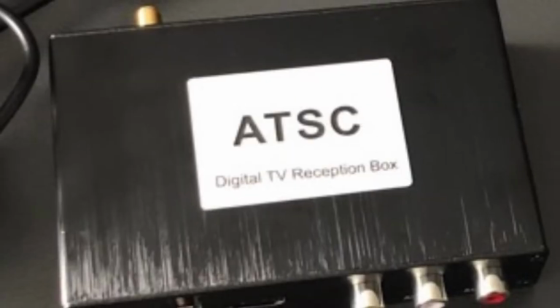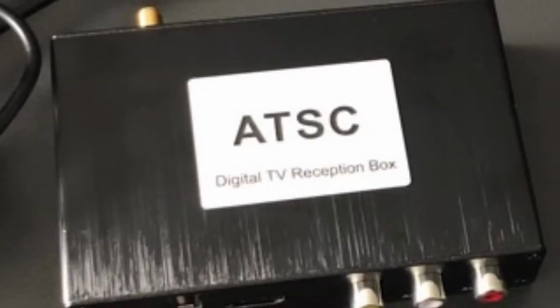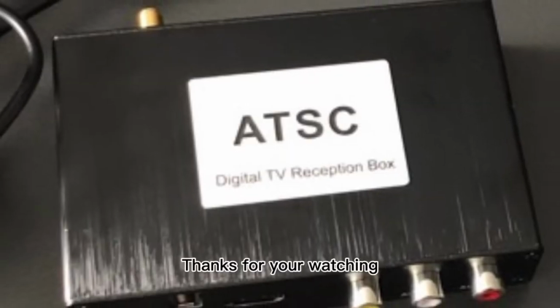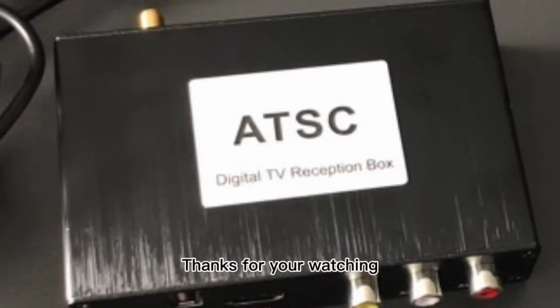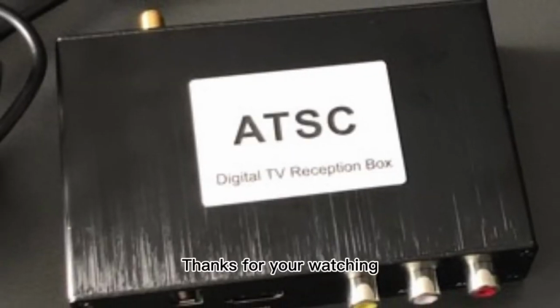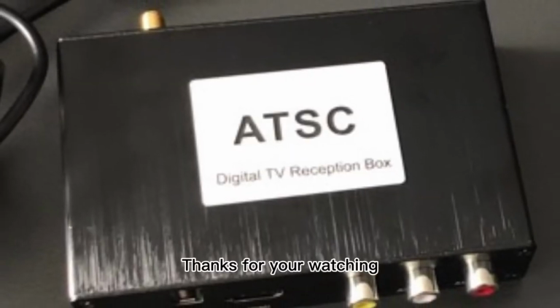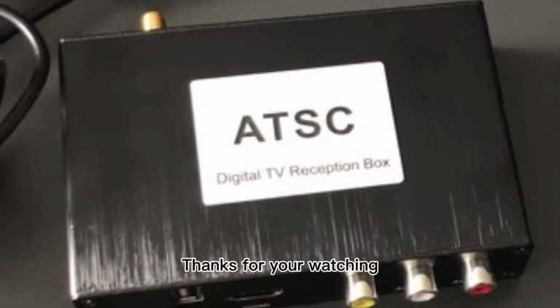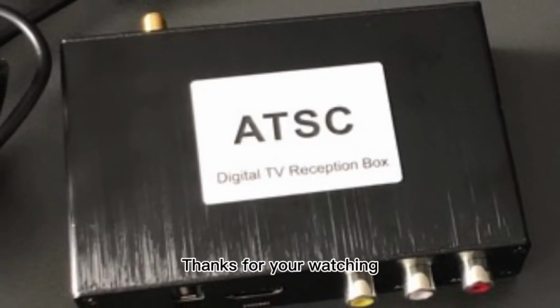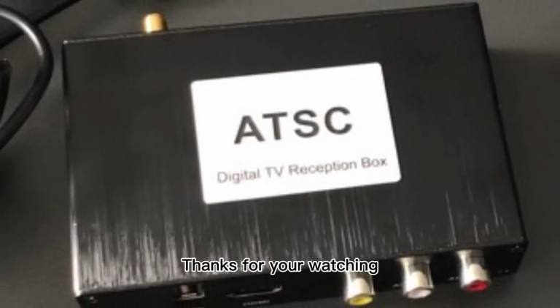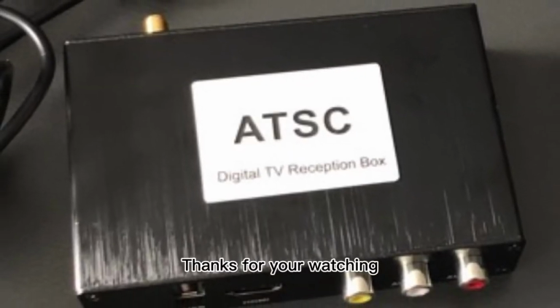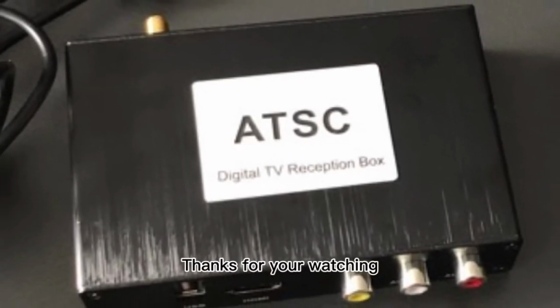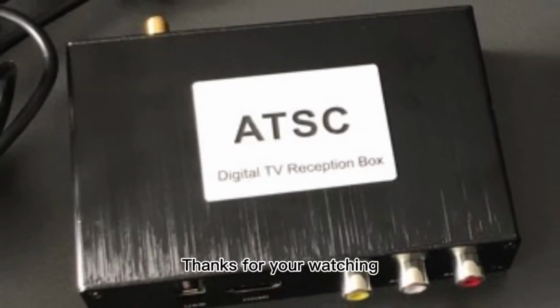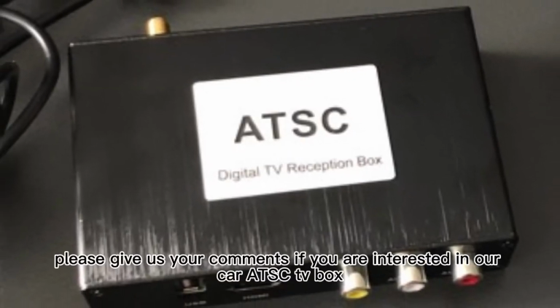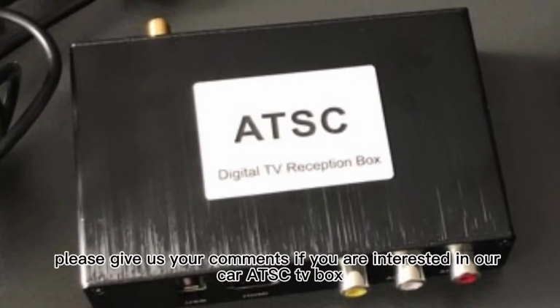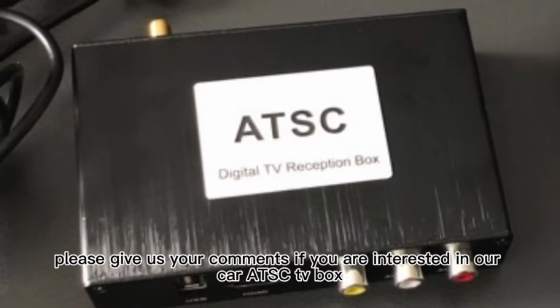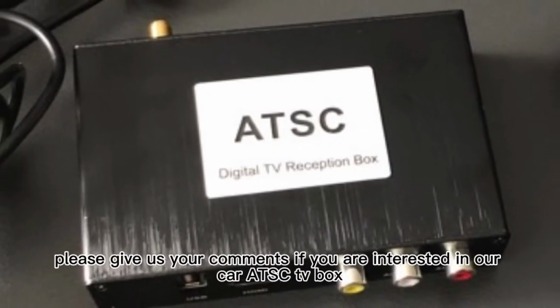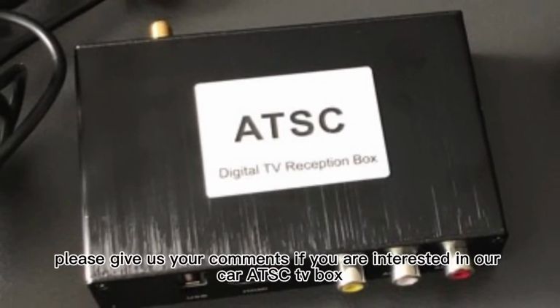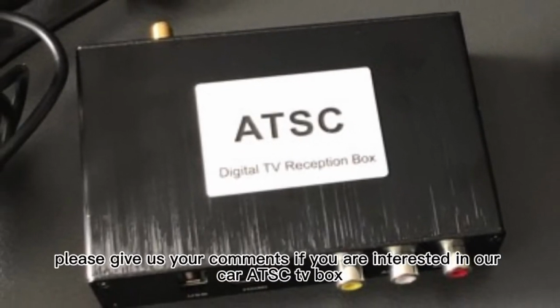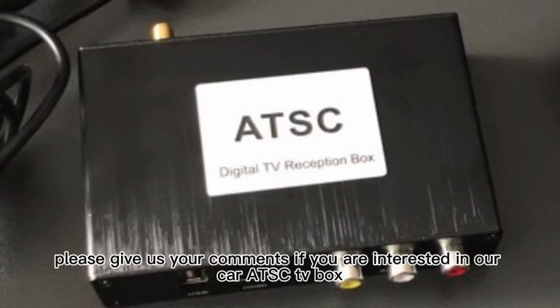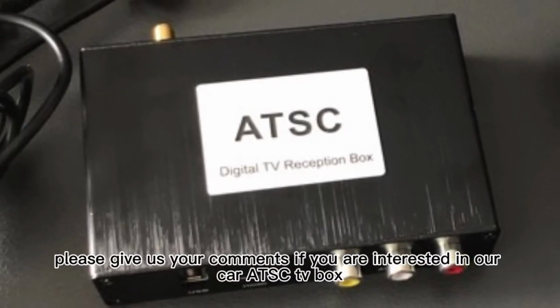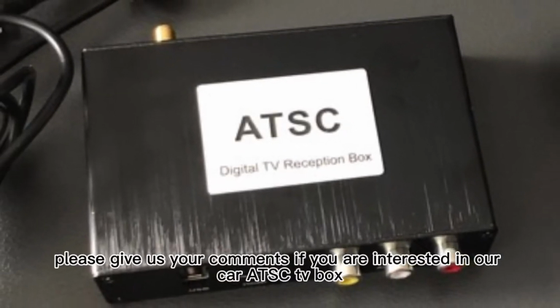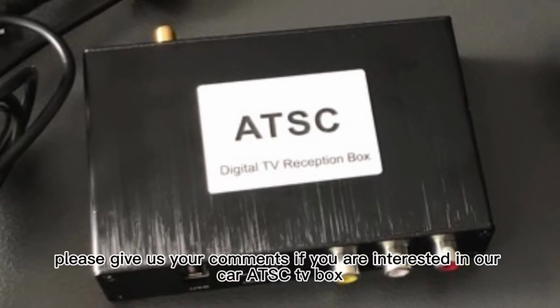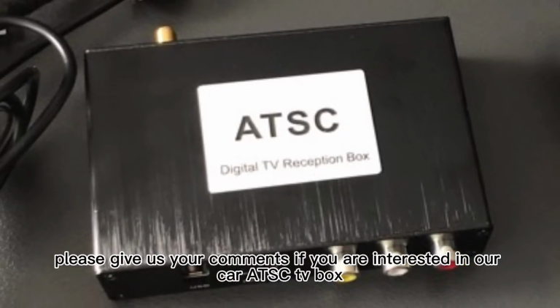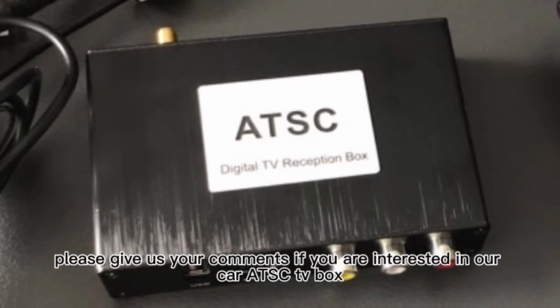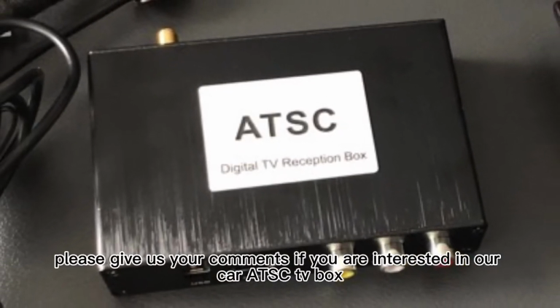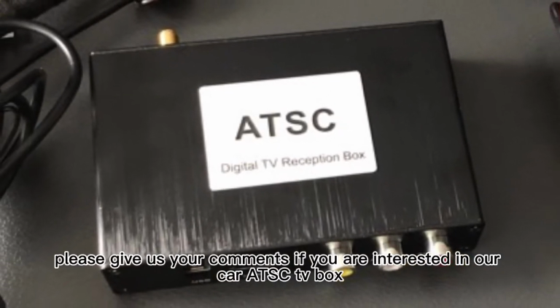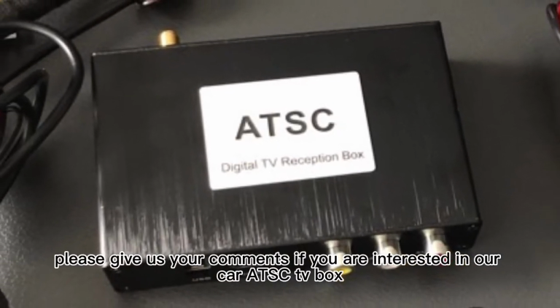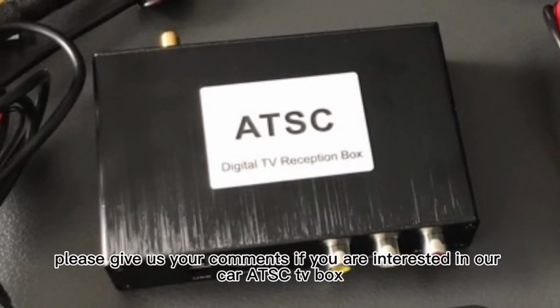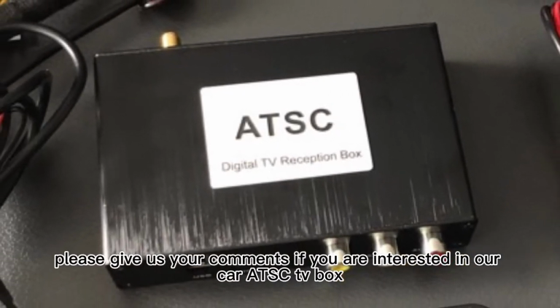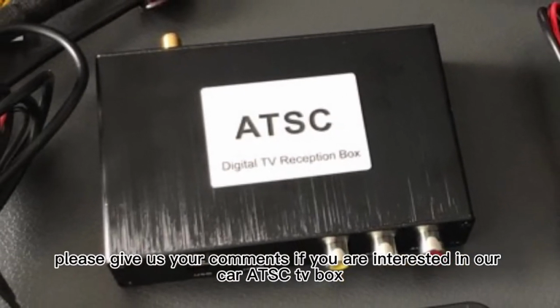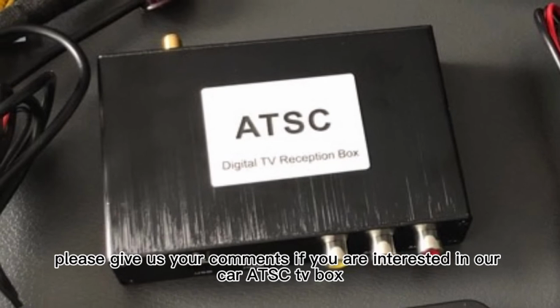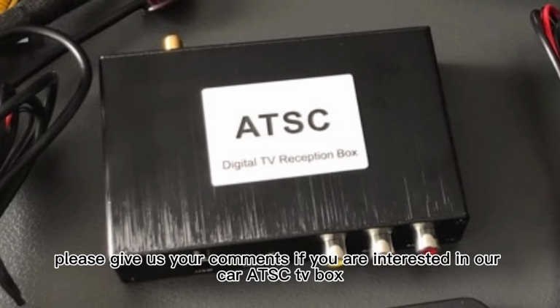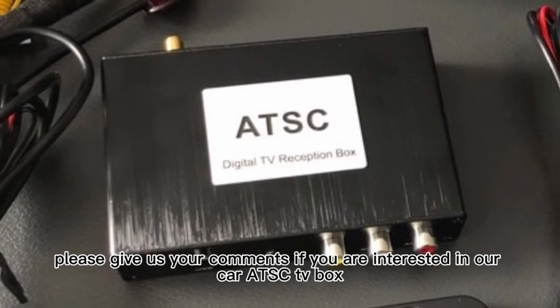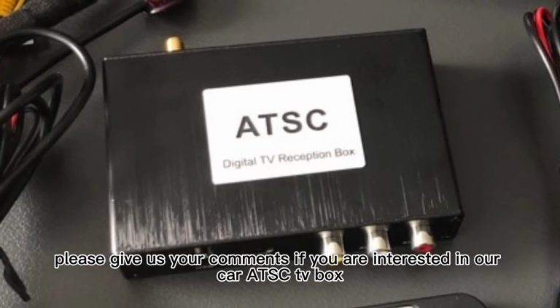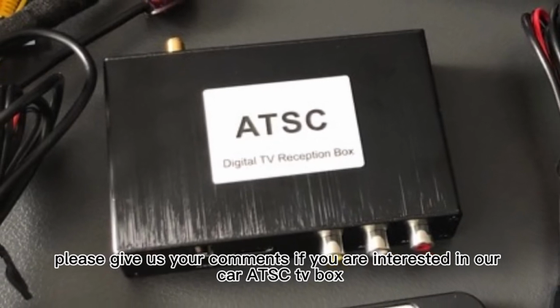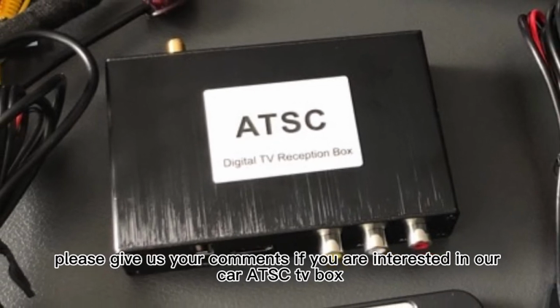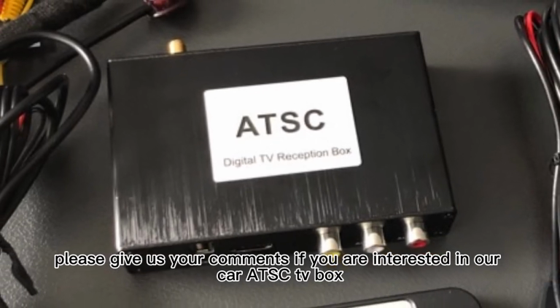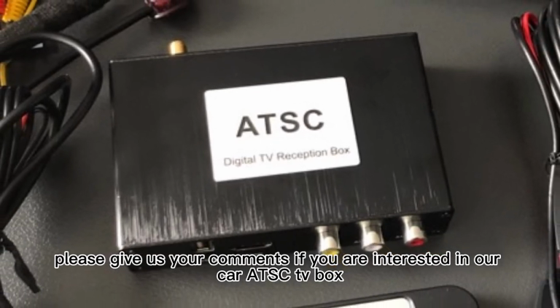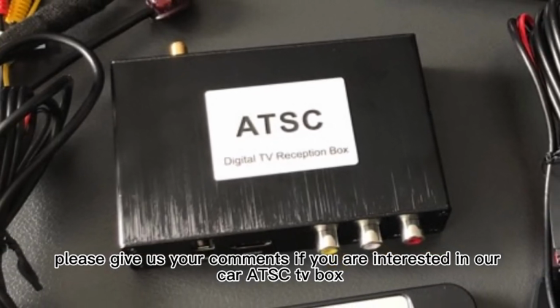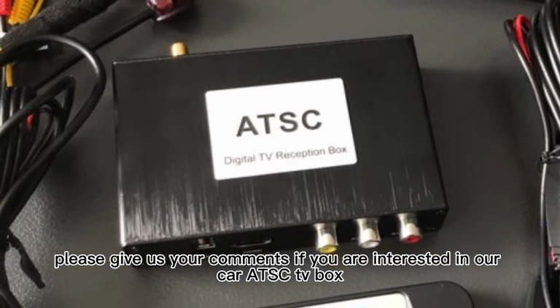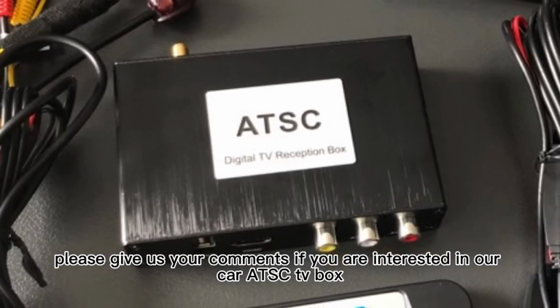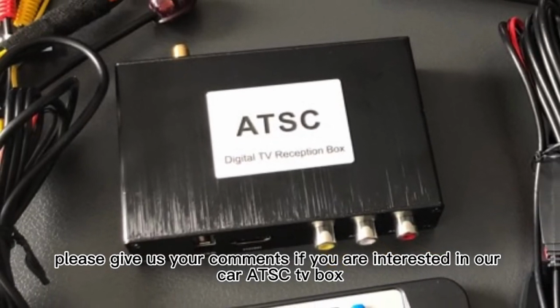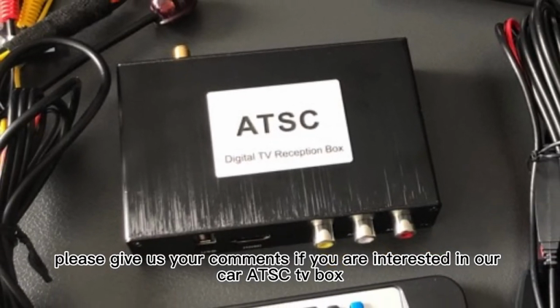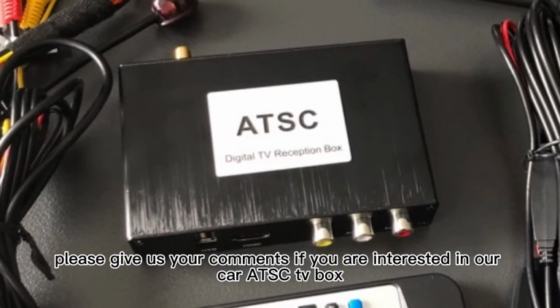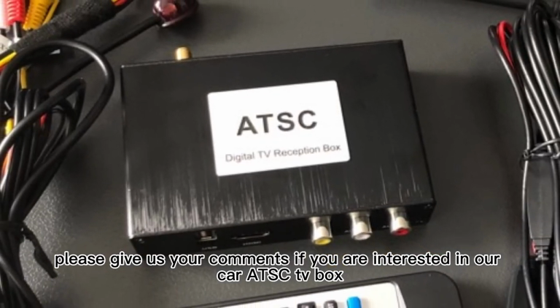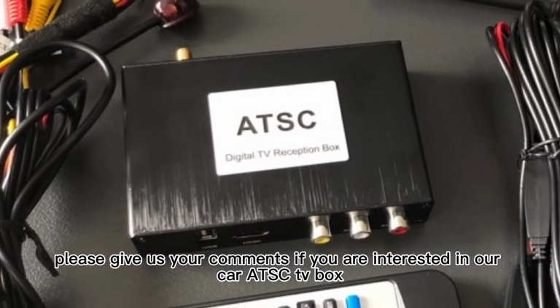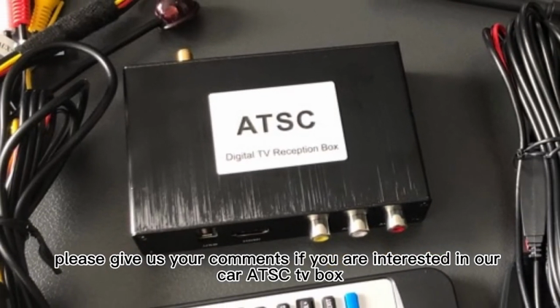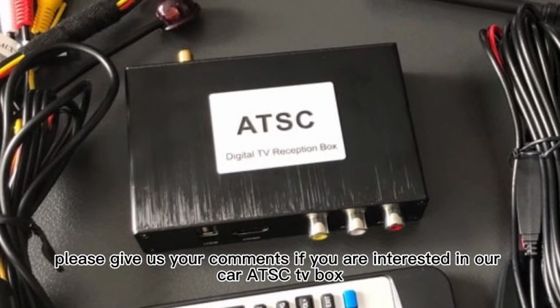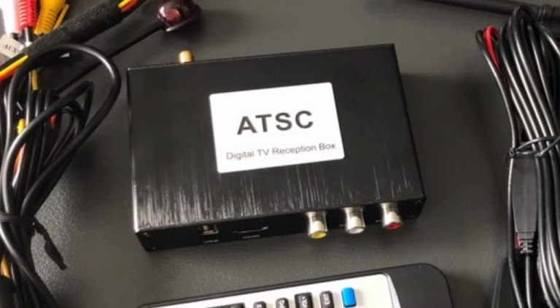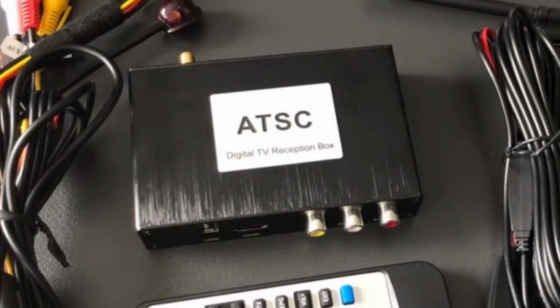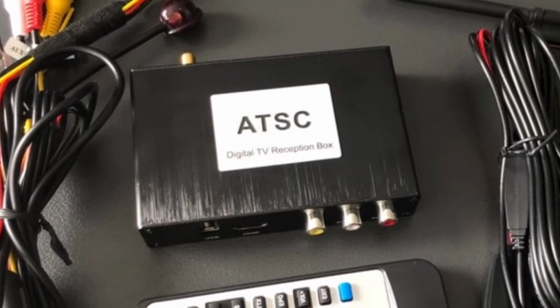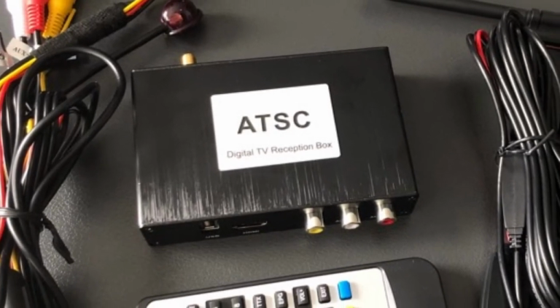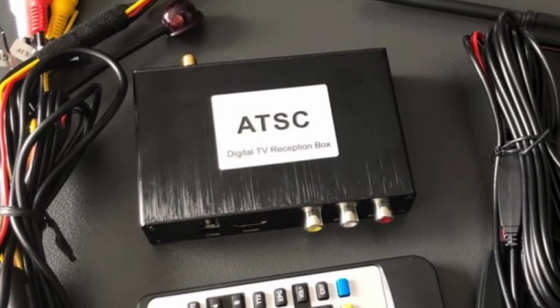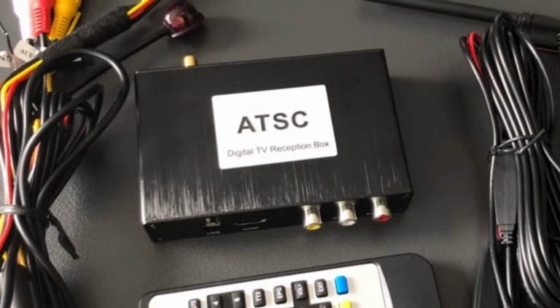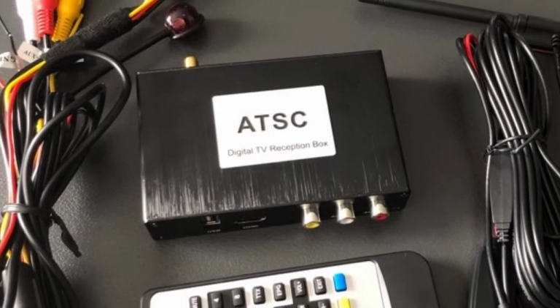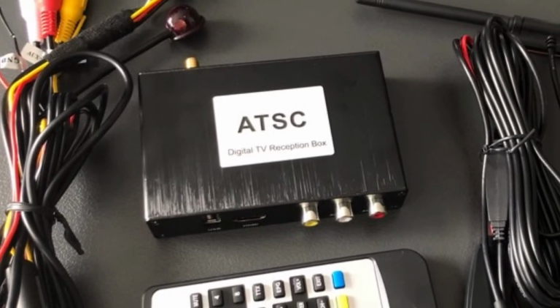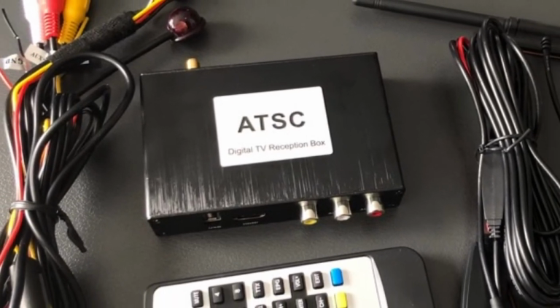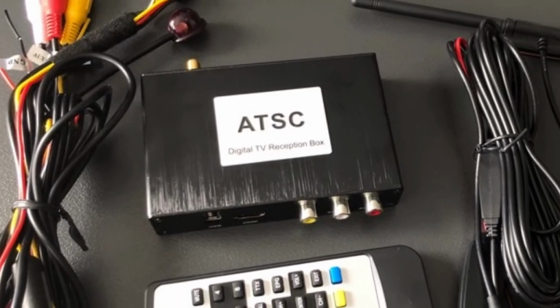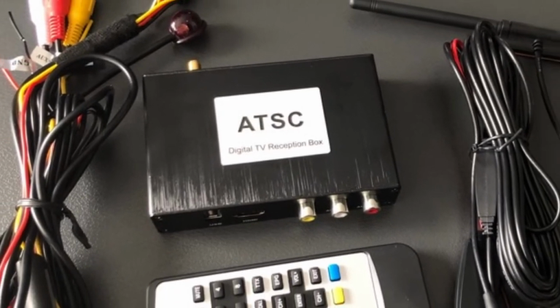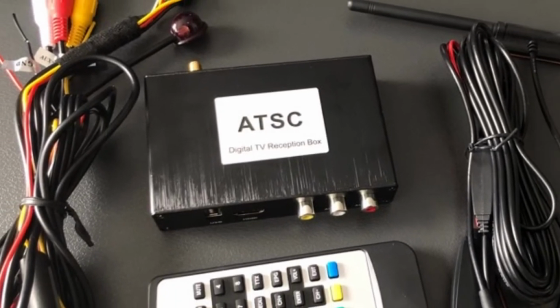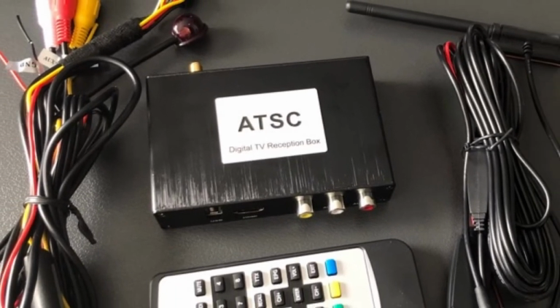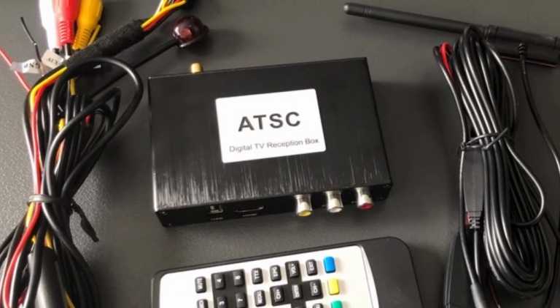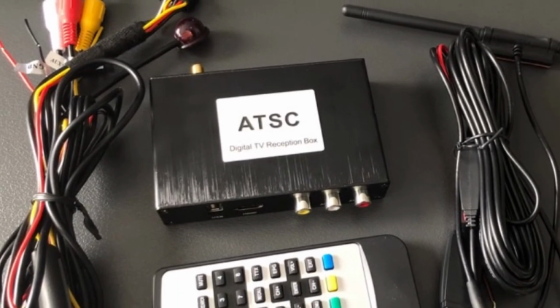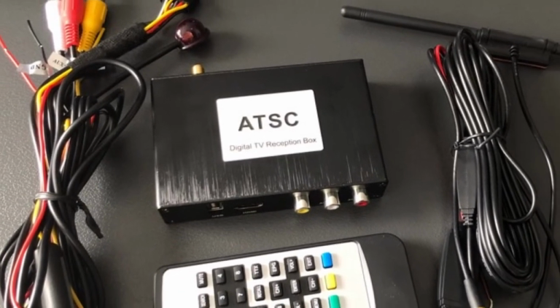Thanks for watching. Please give us your comments if you are interested in our car ATSC TV box, and please give us a thumbs up if you liked this video.